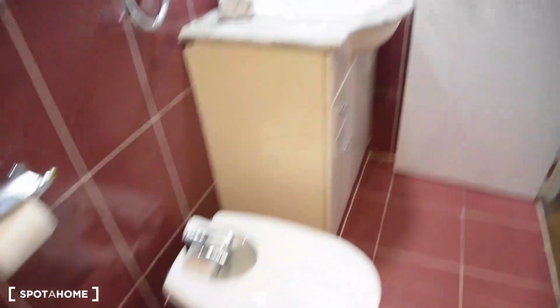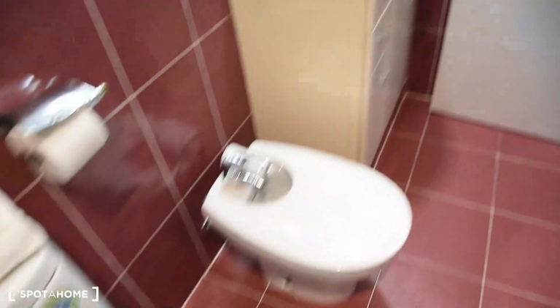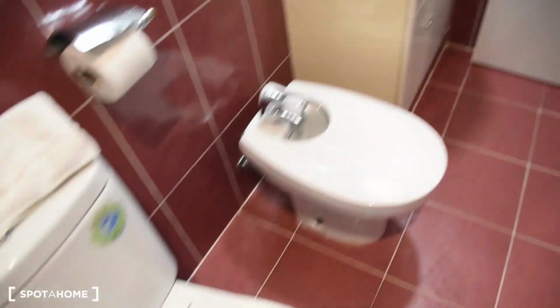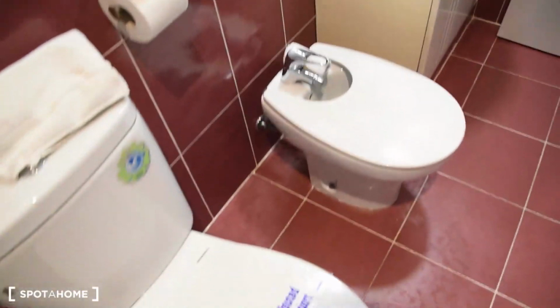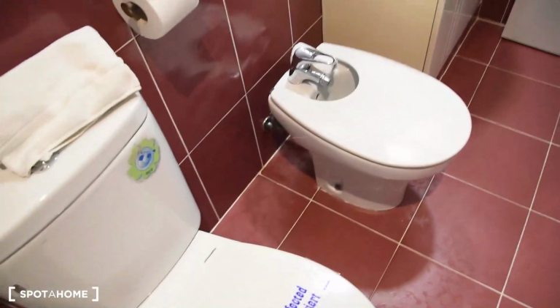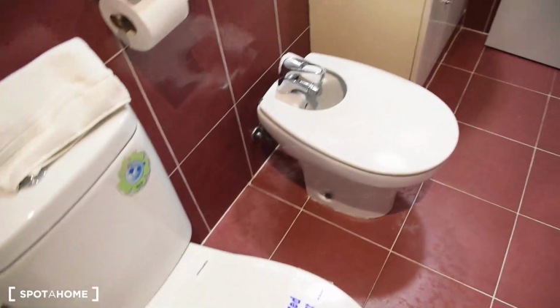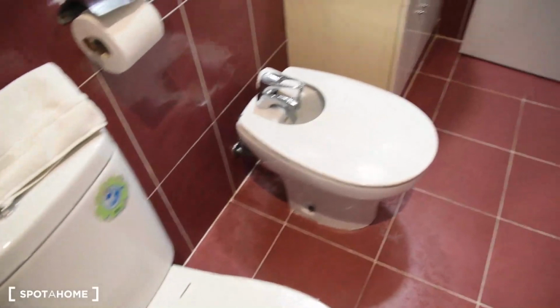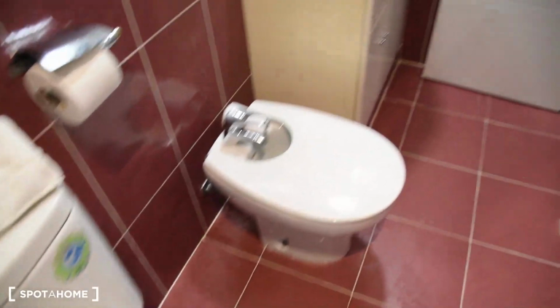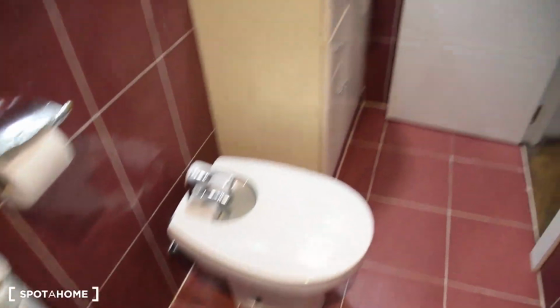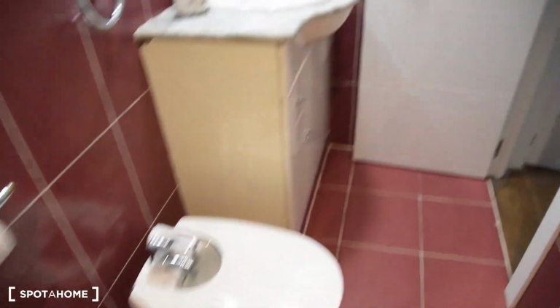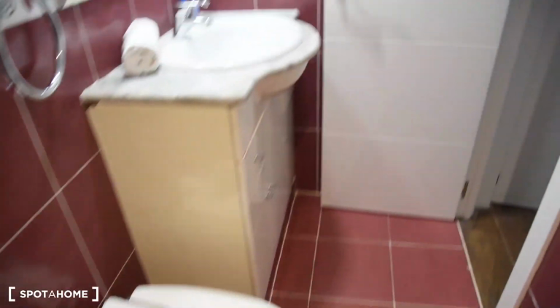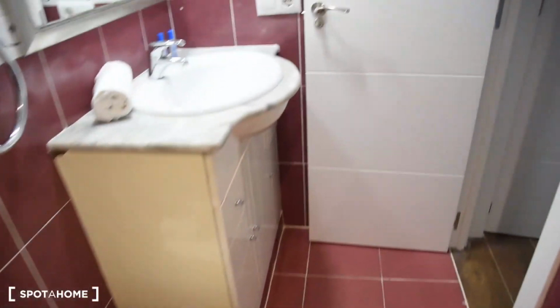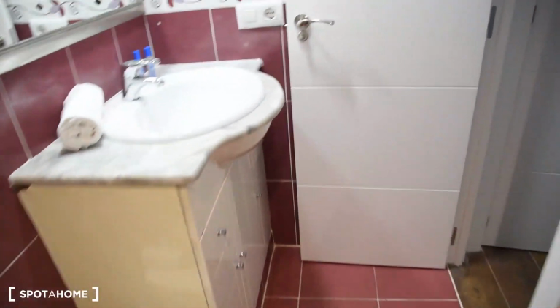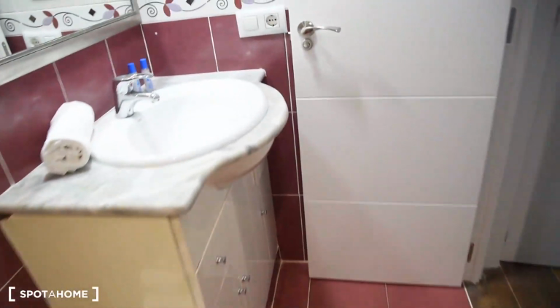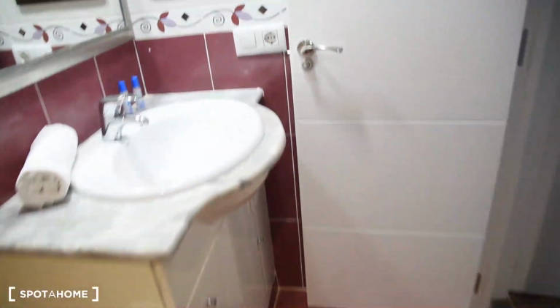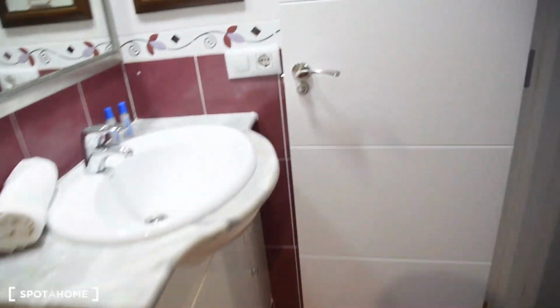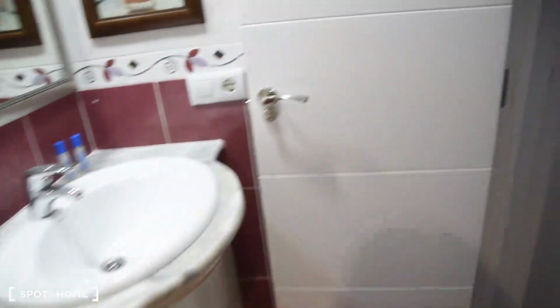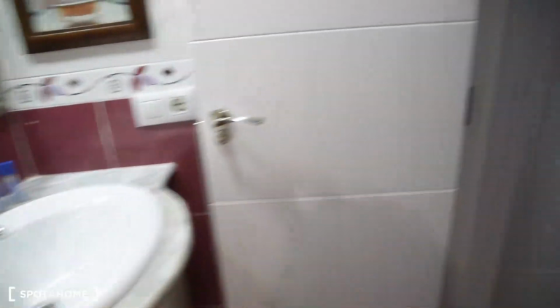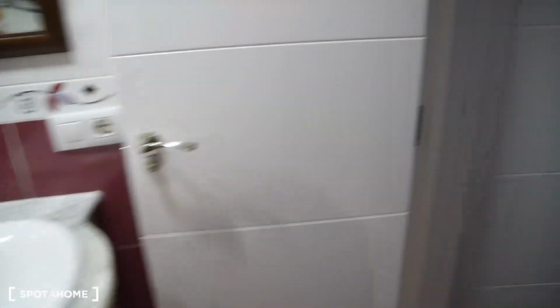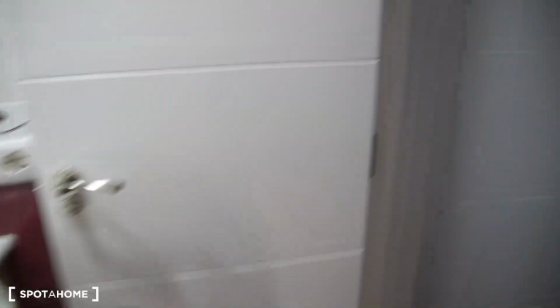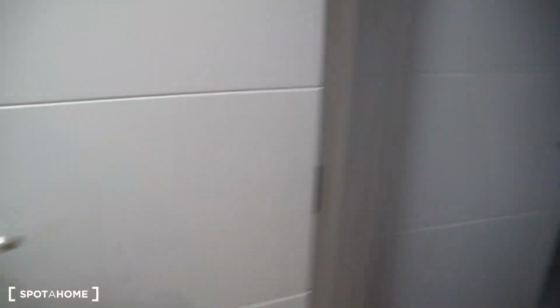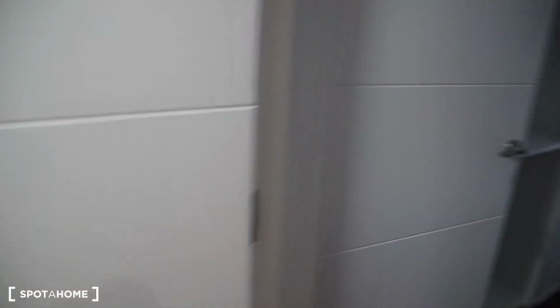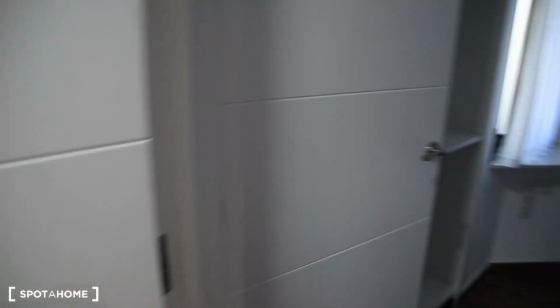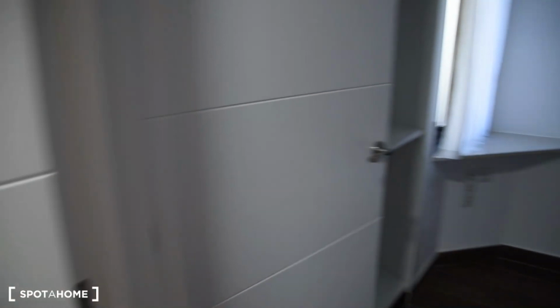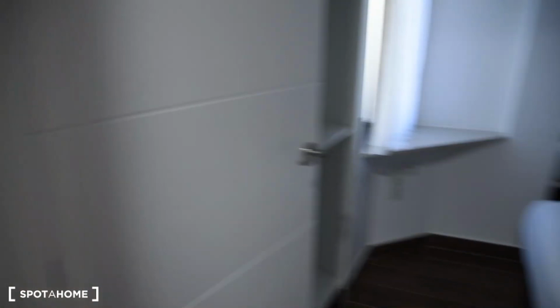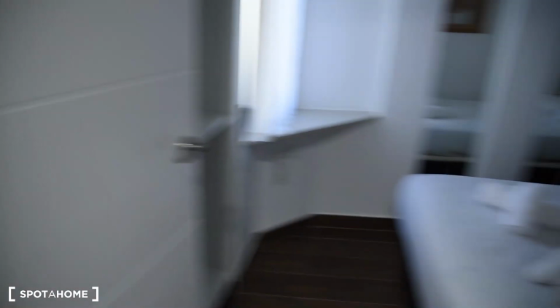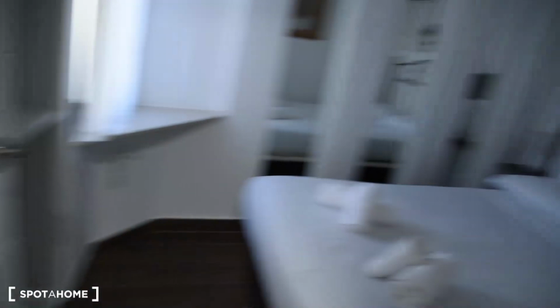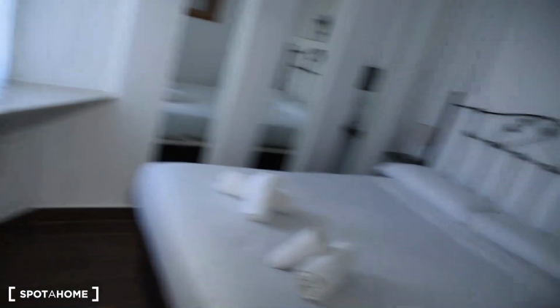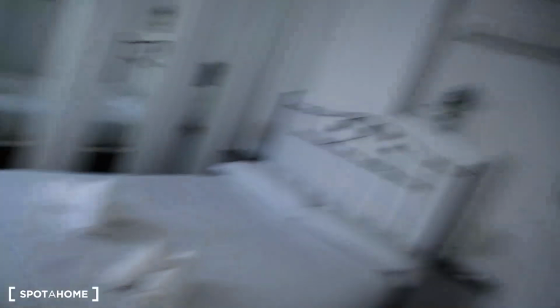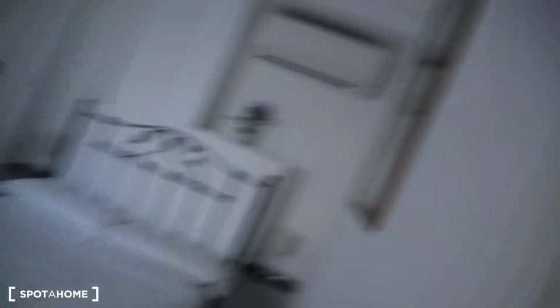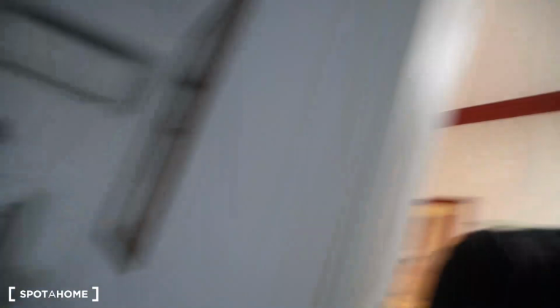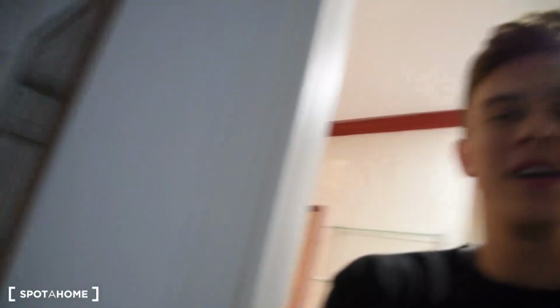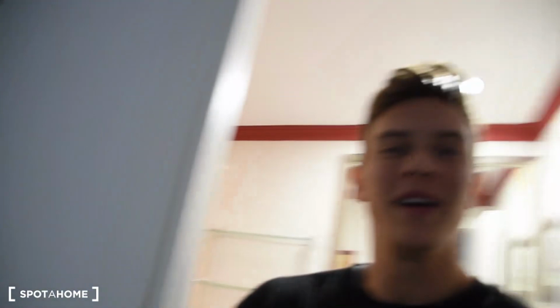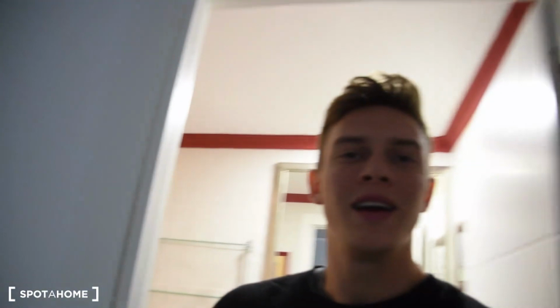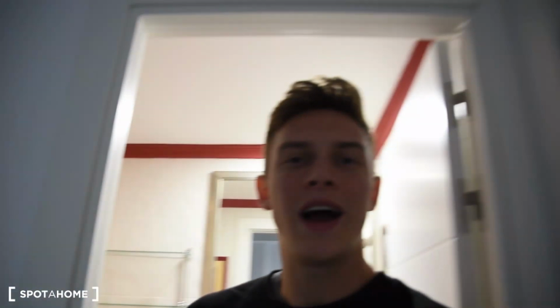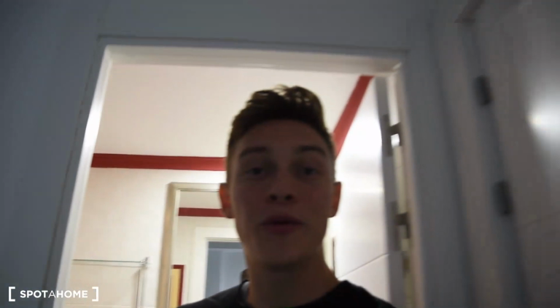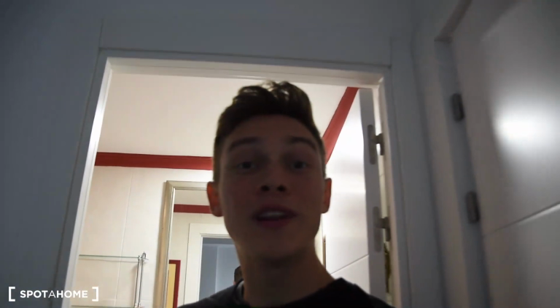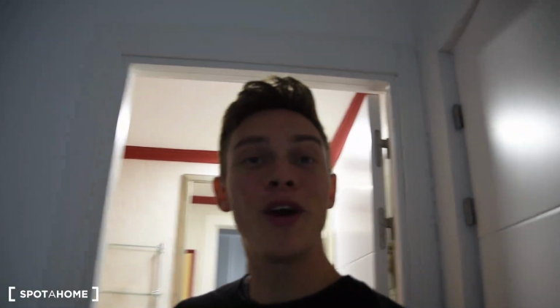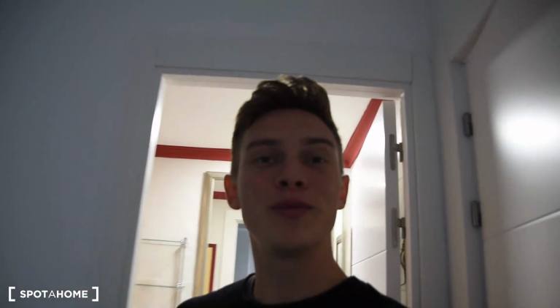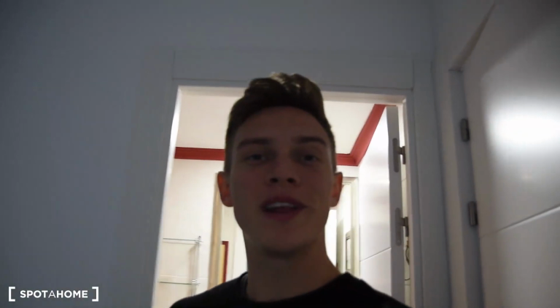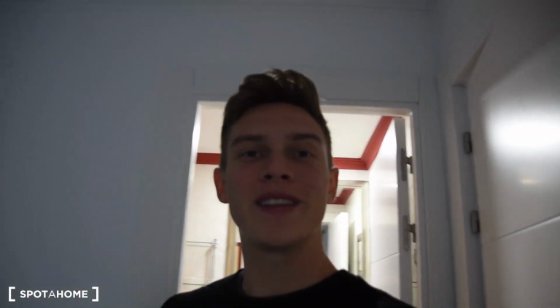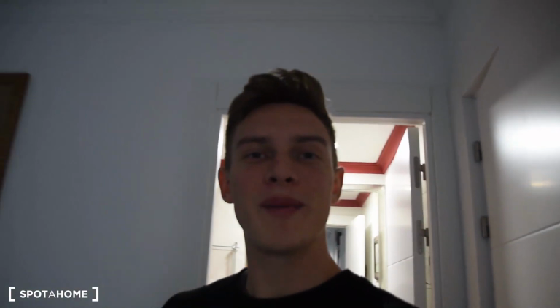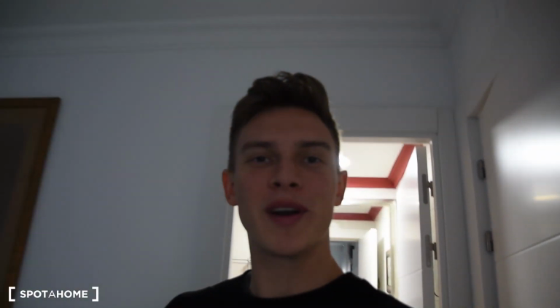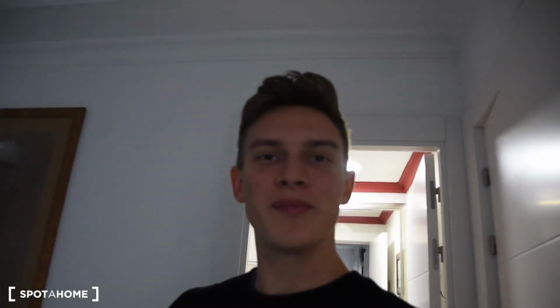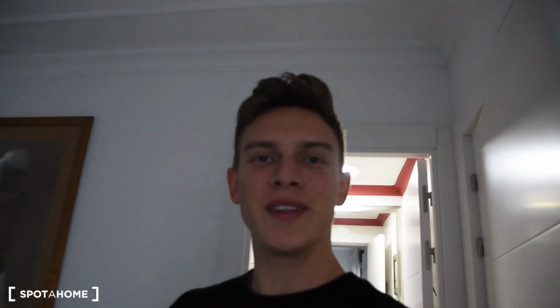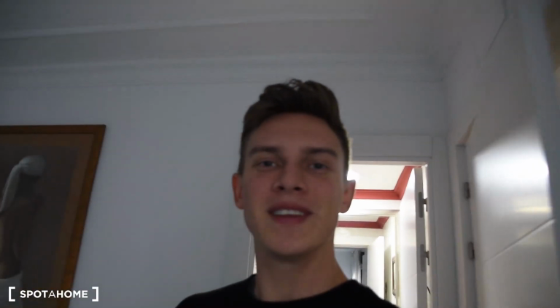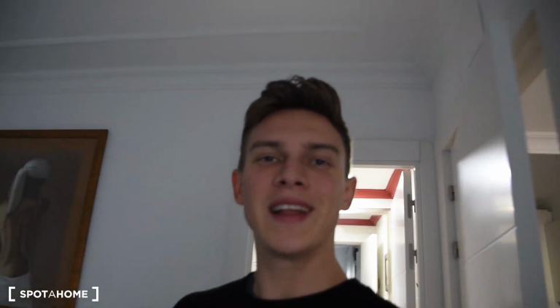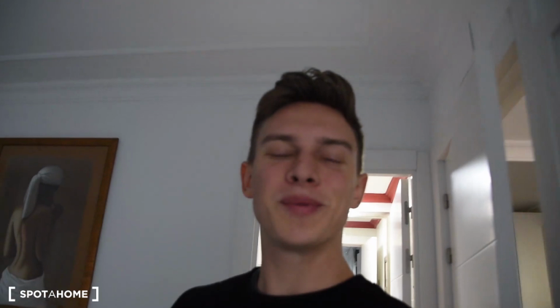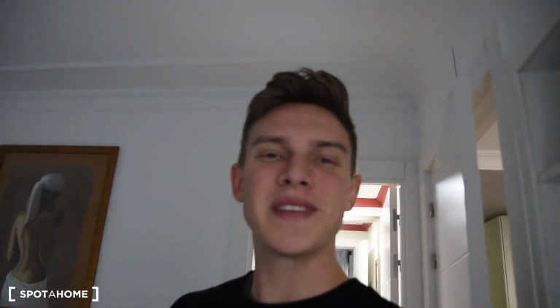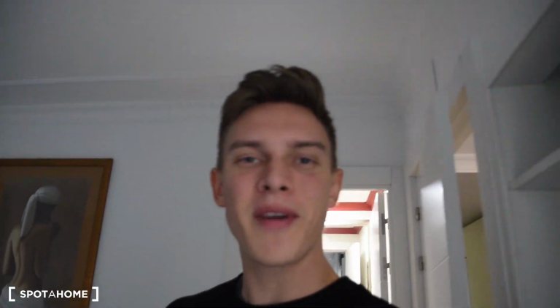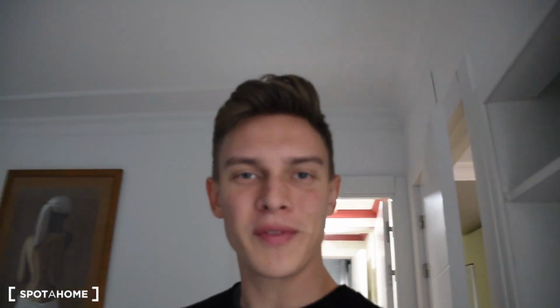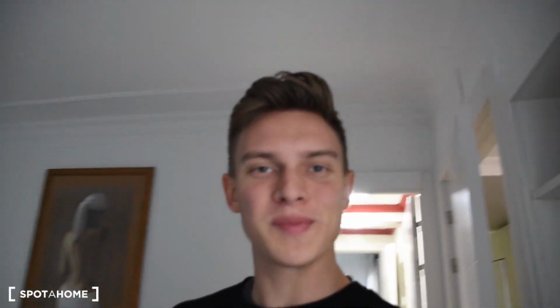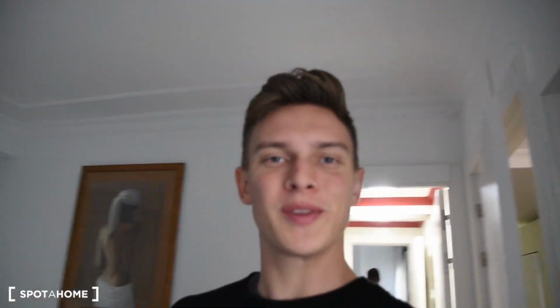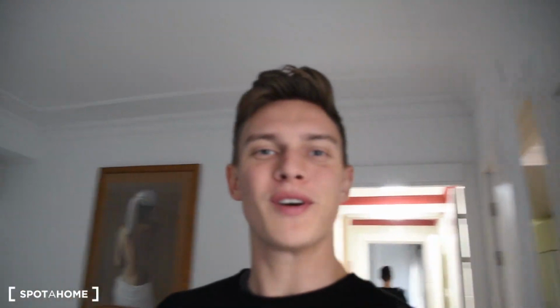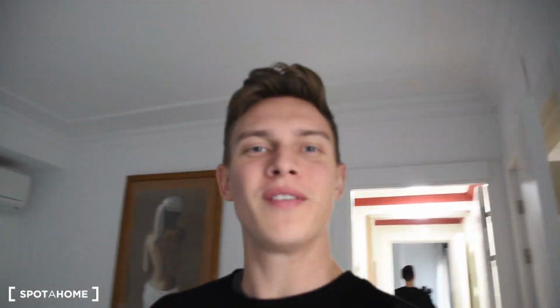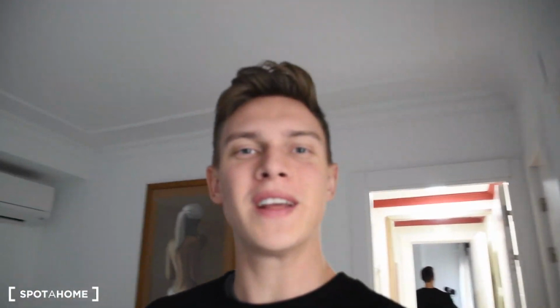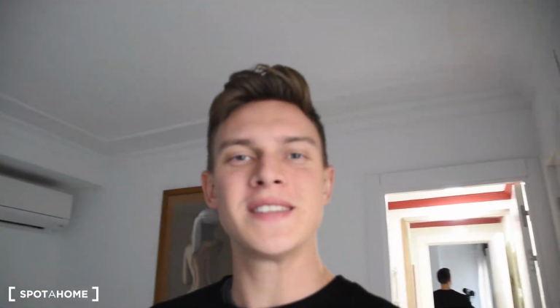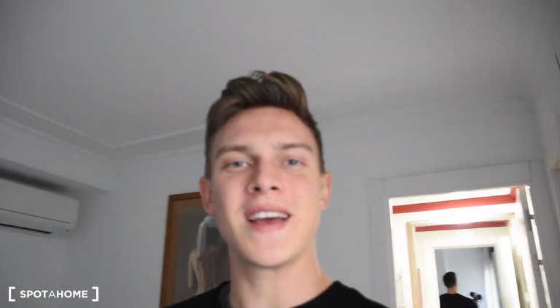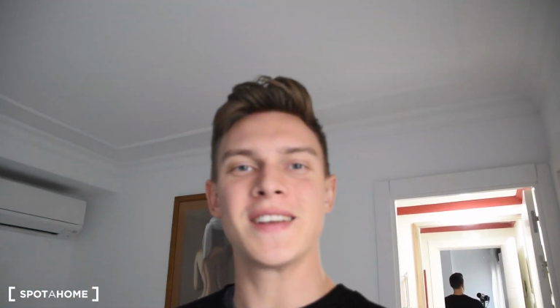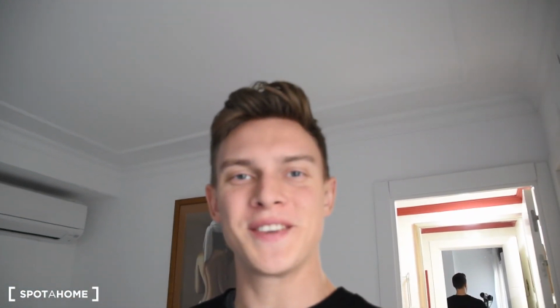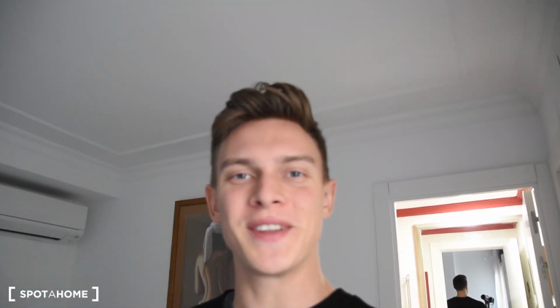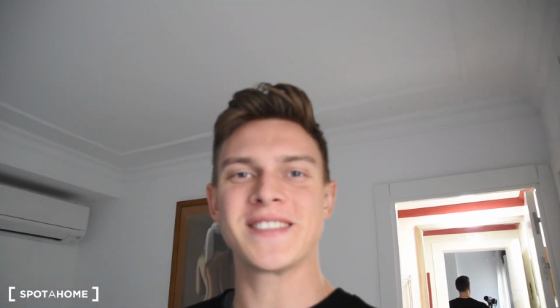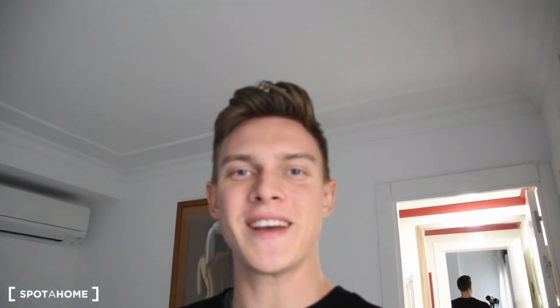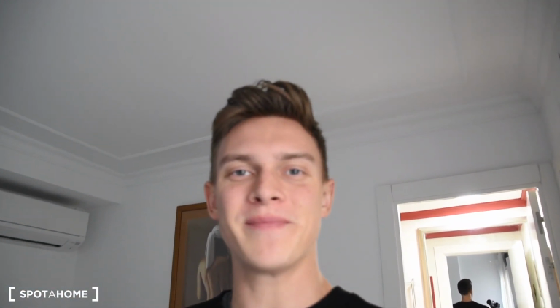Another look at the bathroom. And that's it. I really hope you like the apartment. That was Damian from Spotajon Valencia. See you next time.